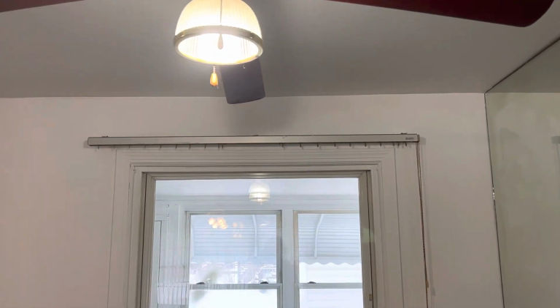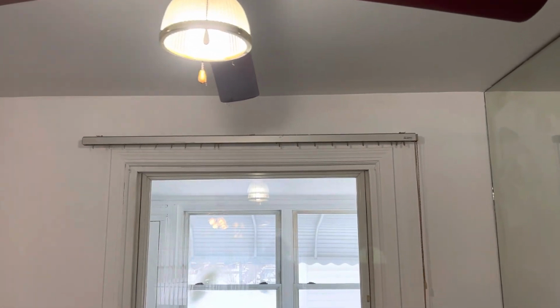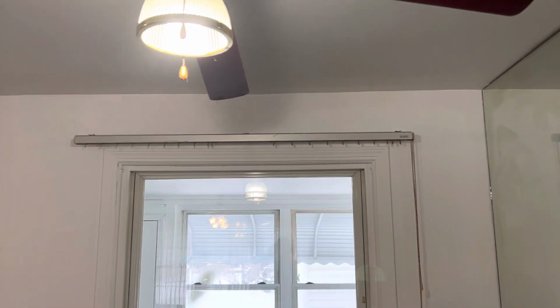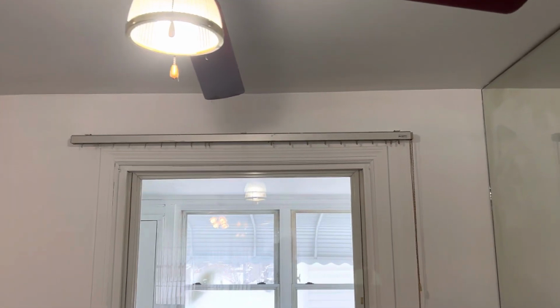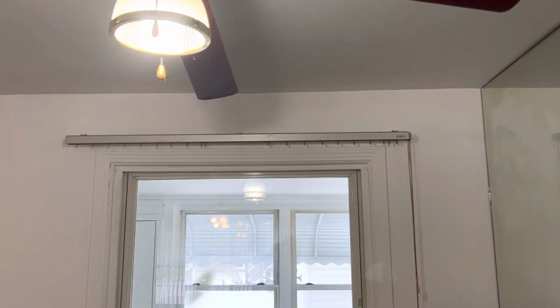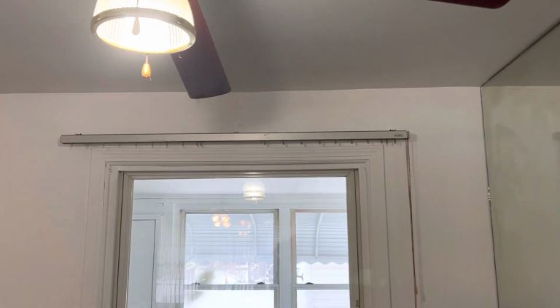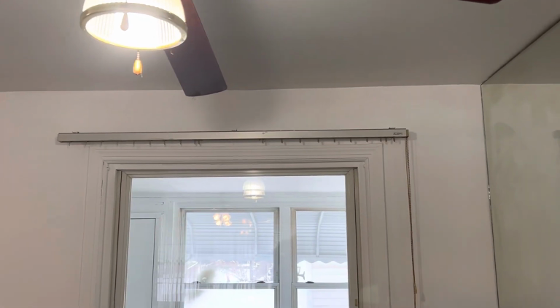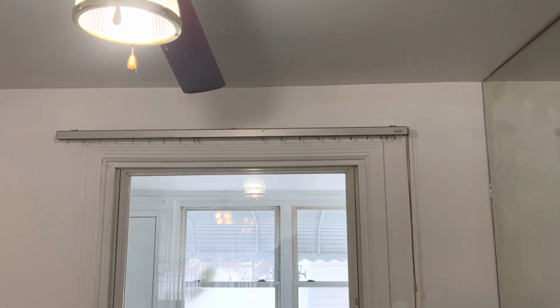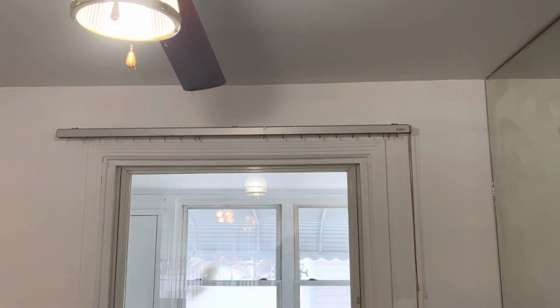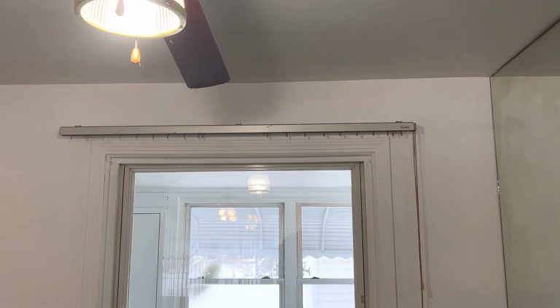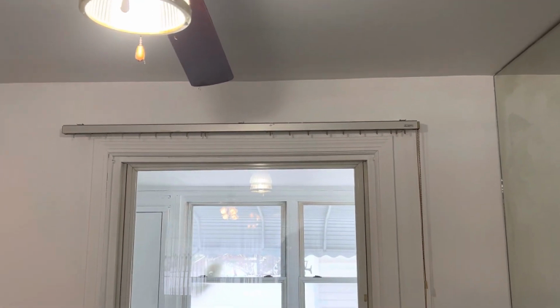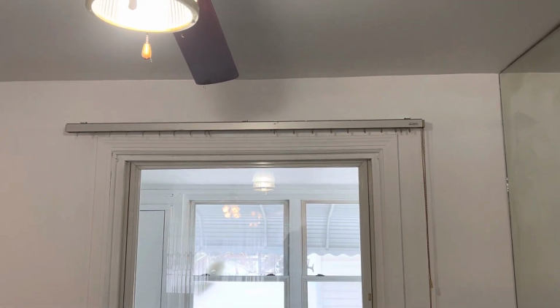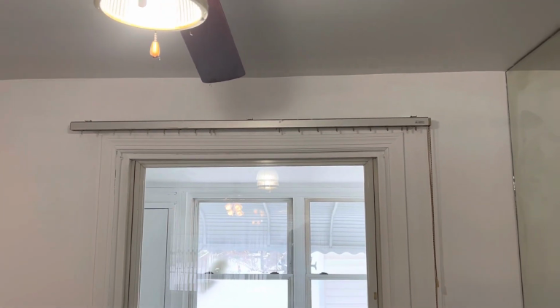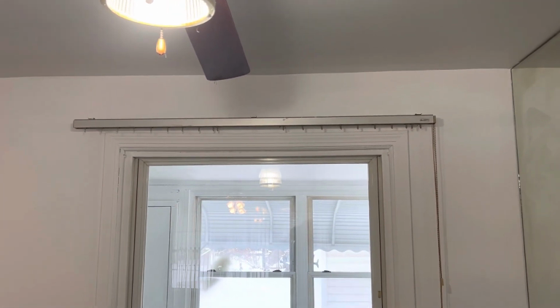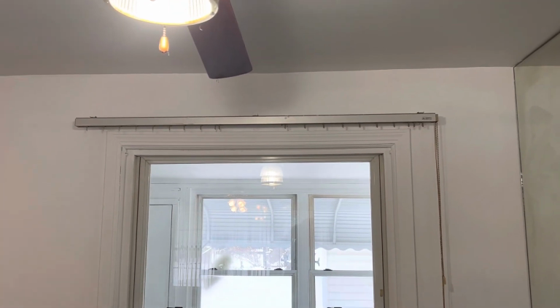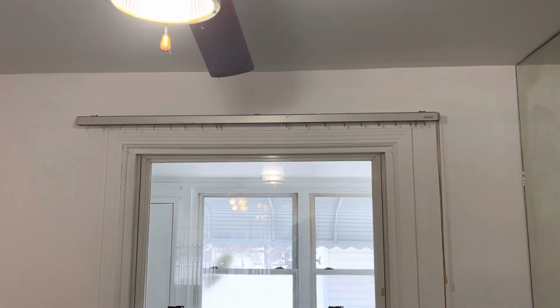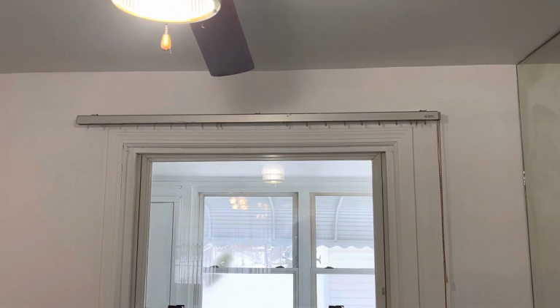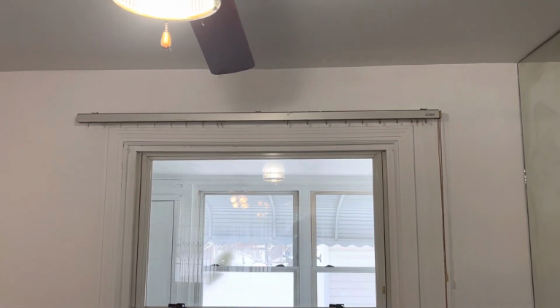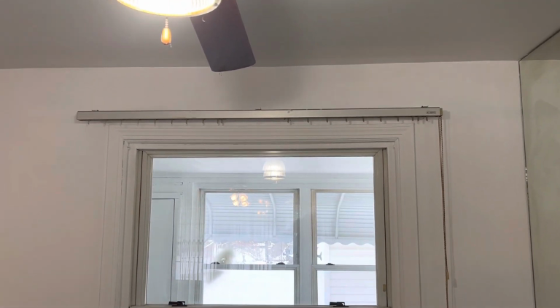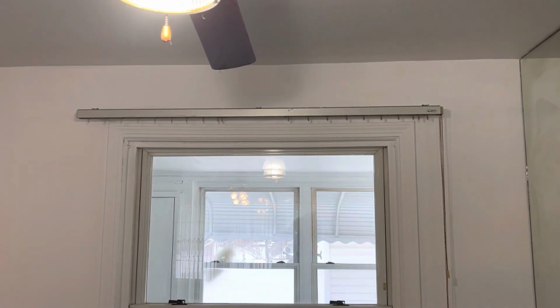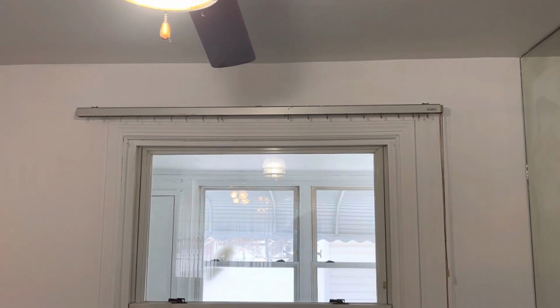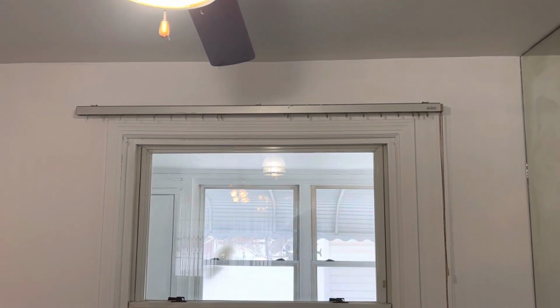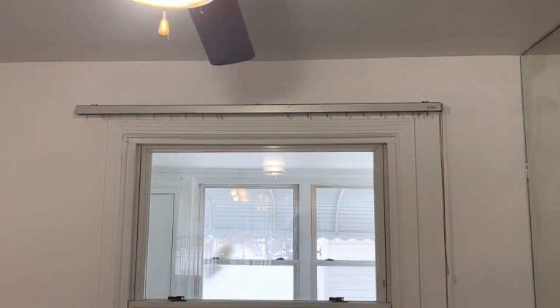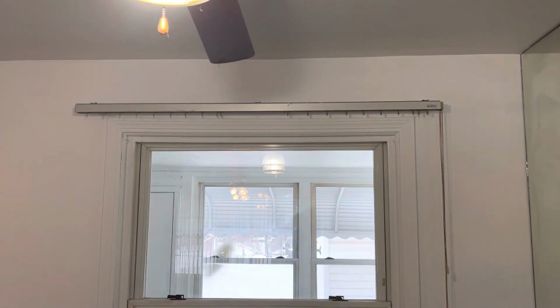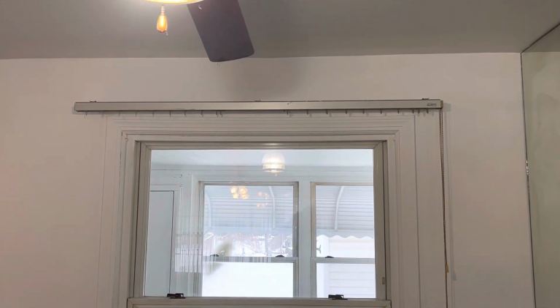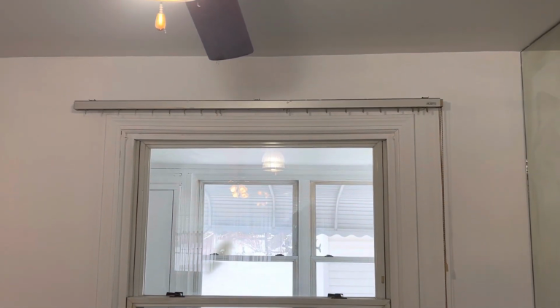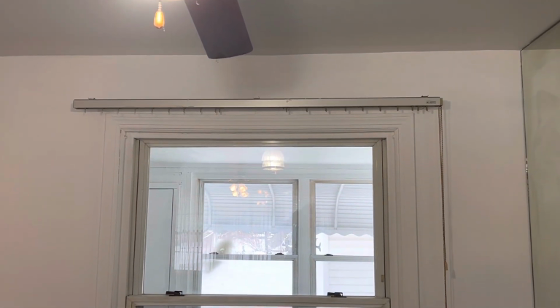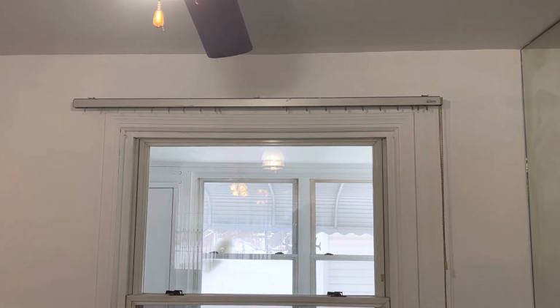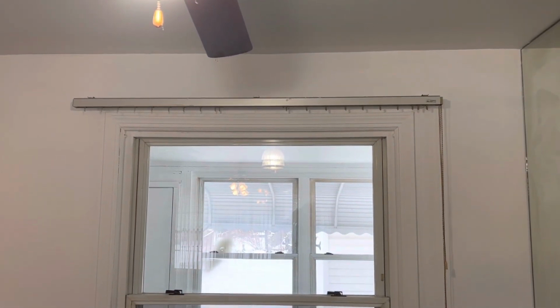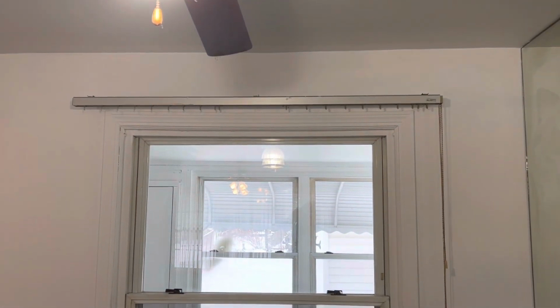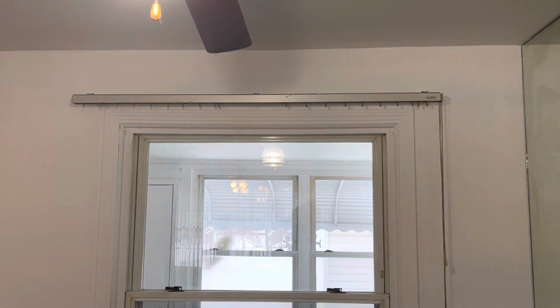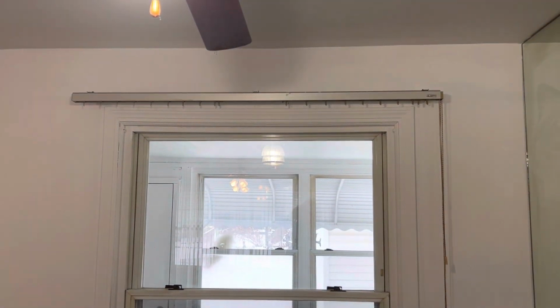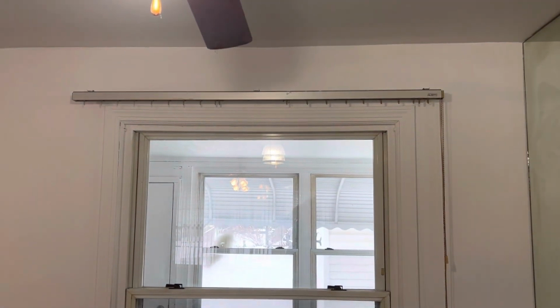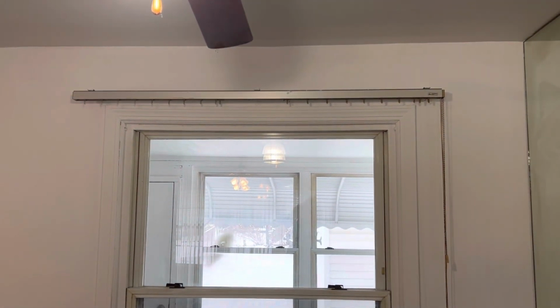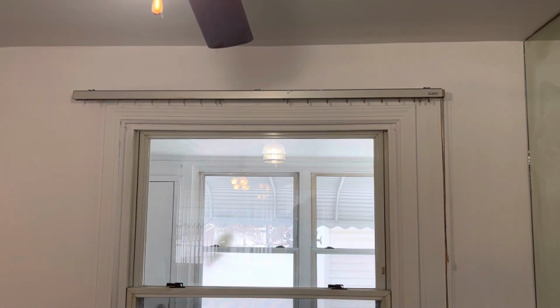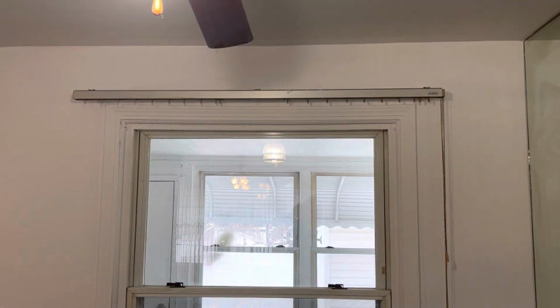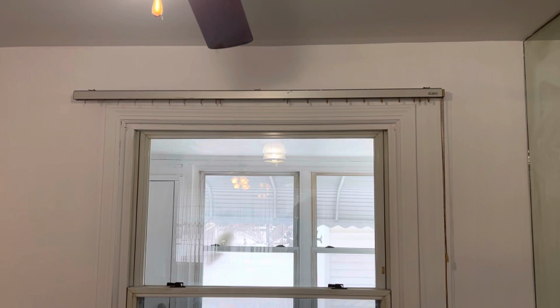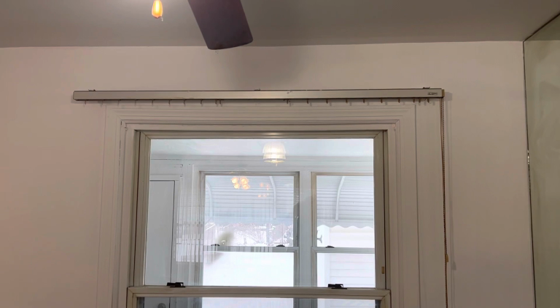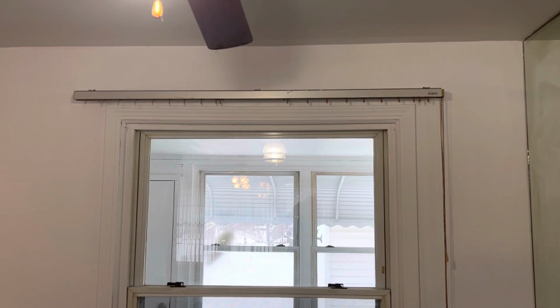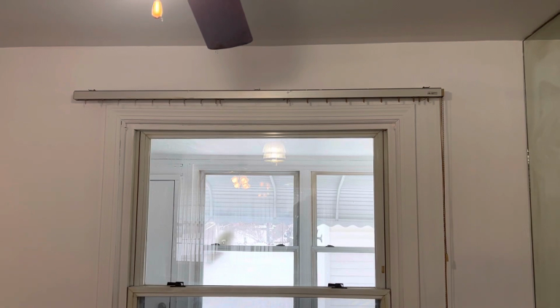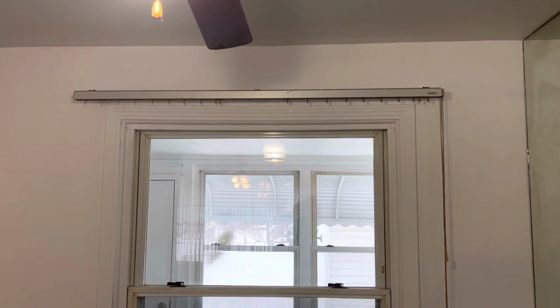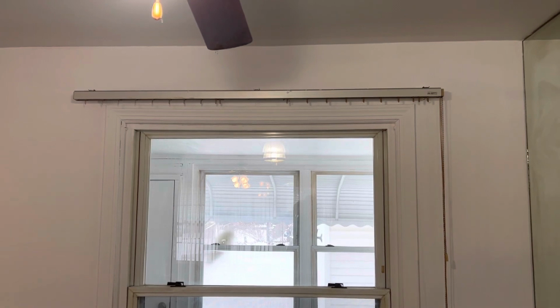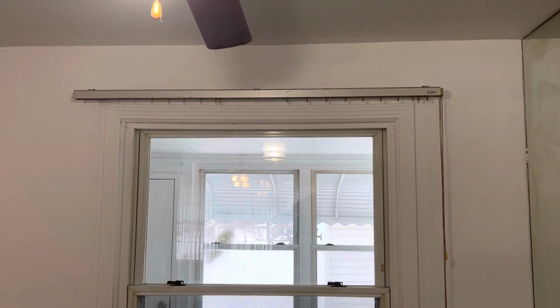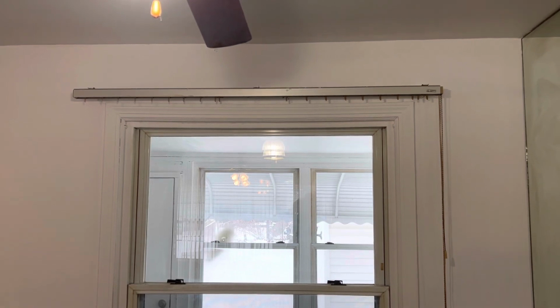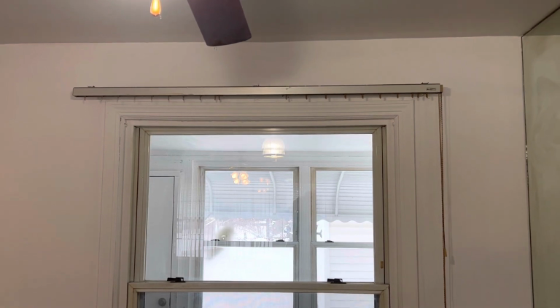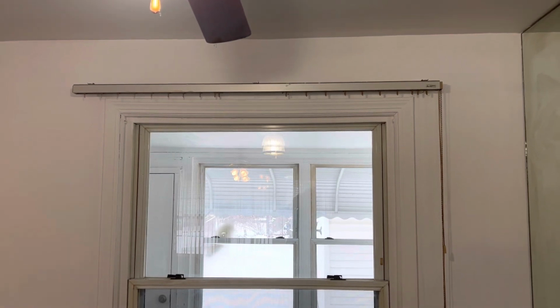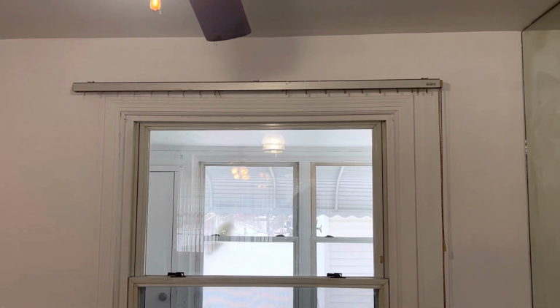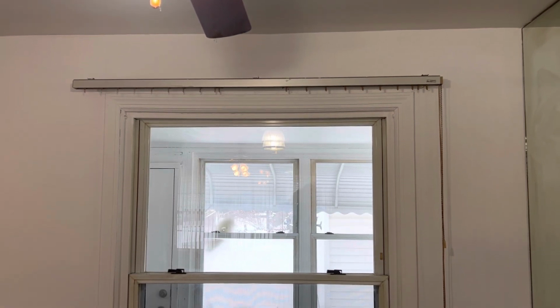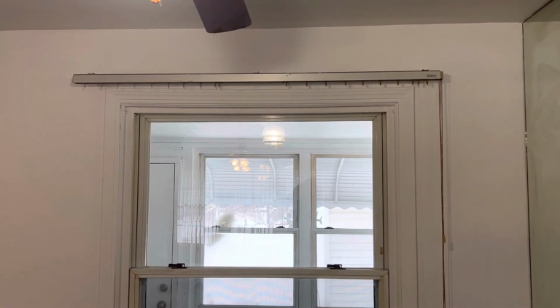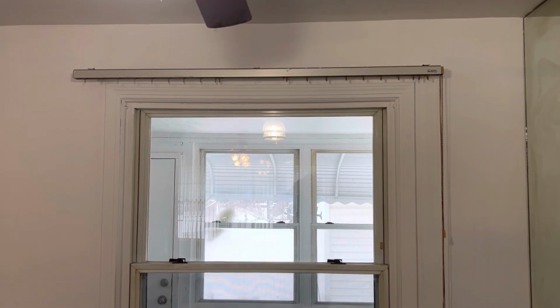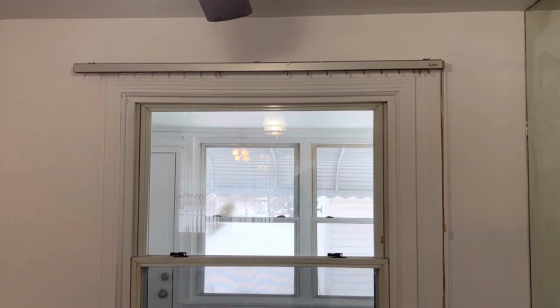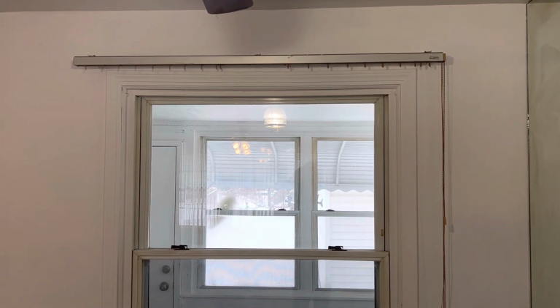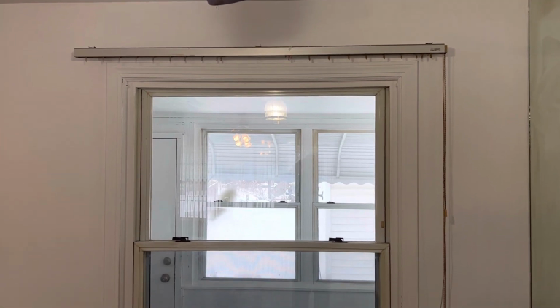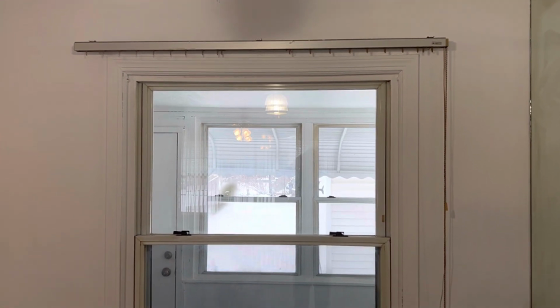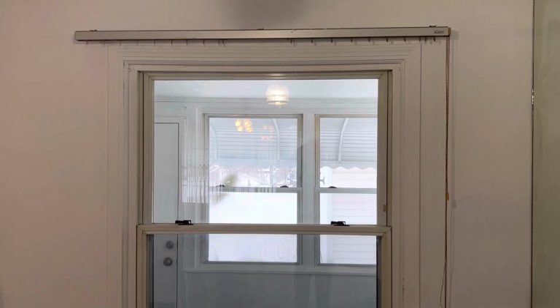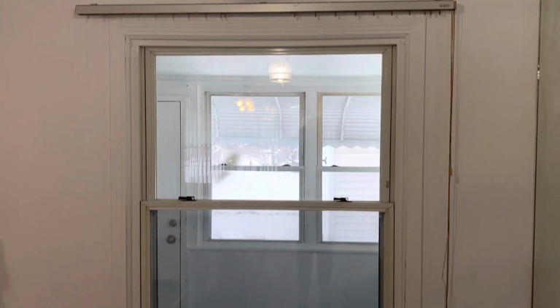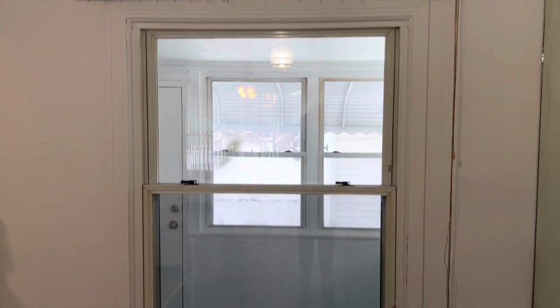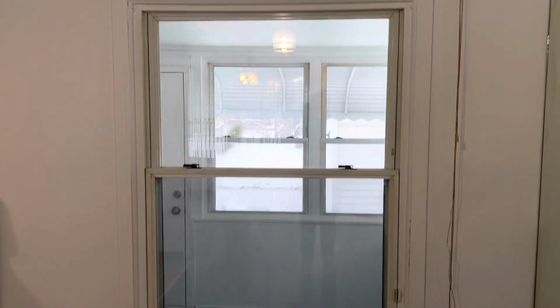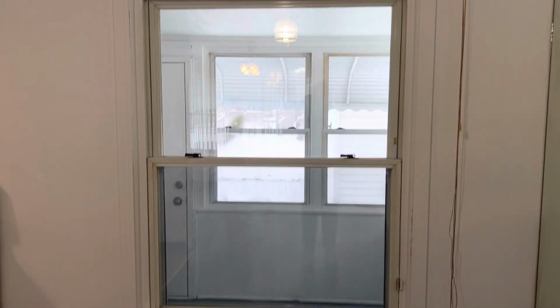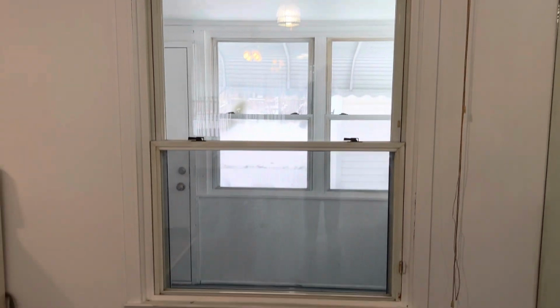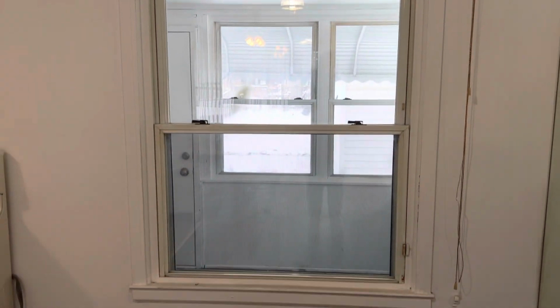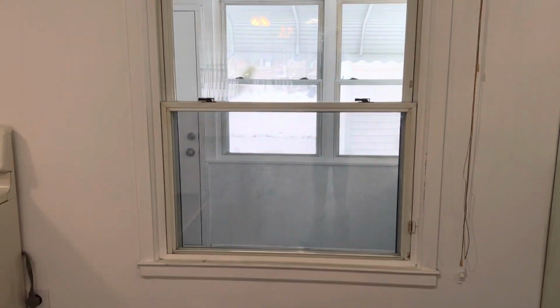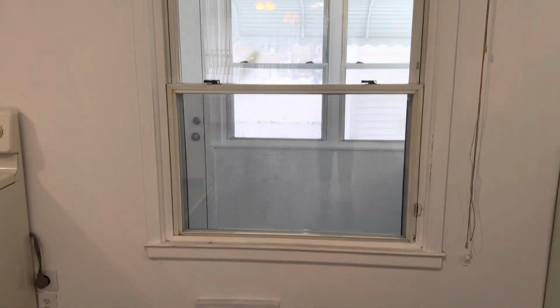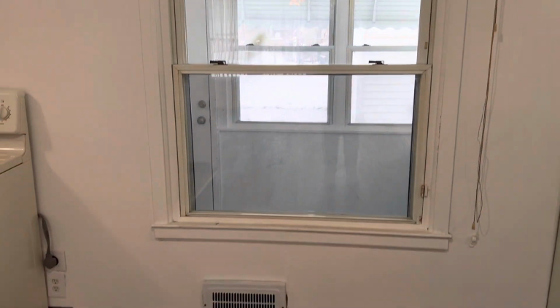Many blinds on the windows in the dining room area are missing and need to be replaced.